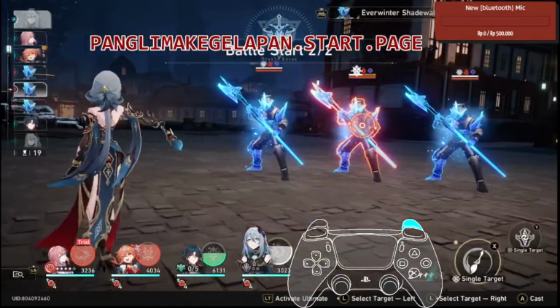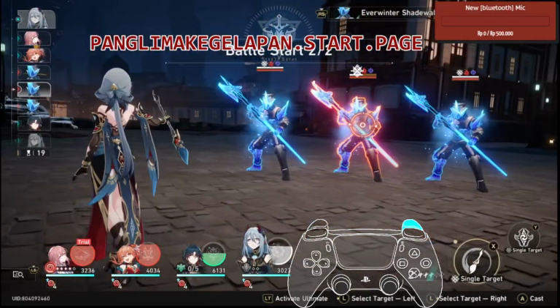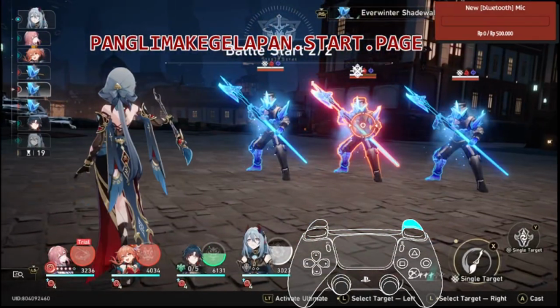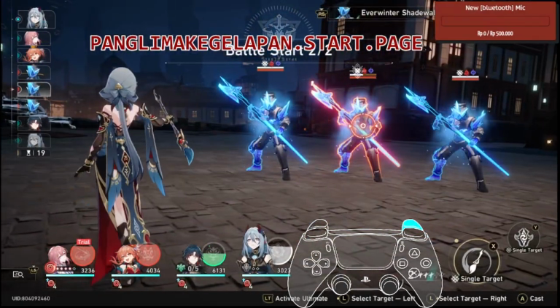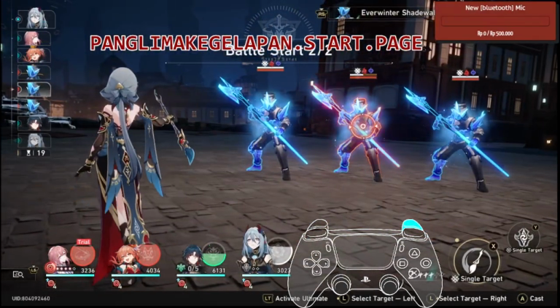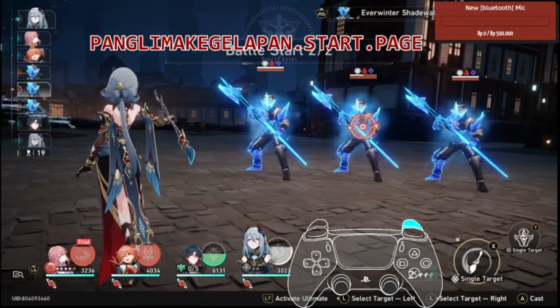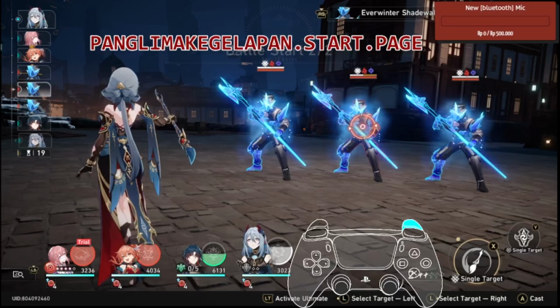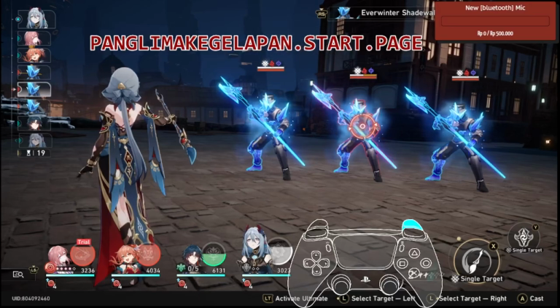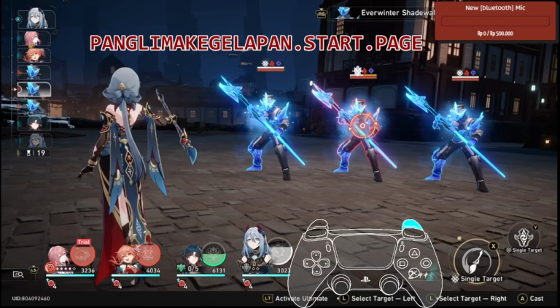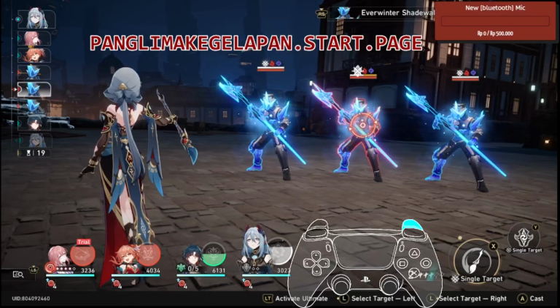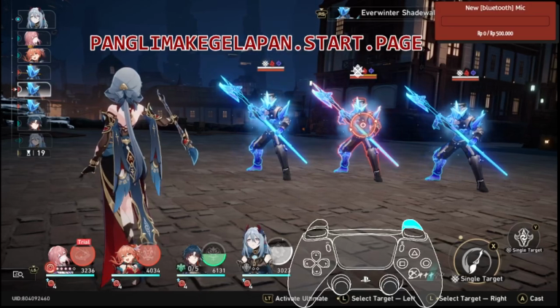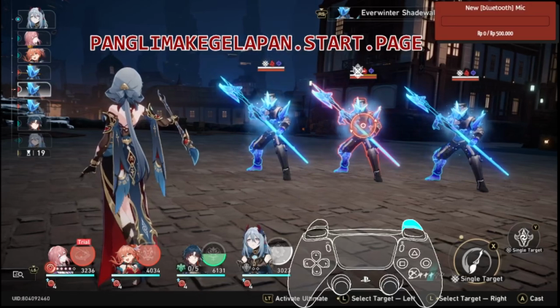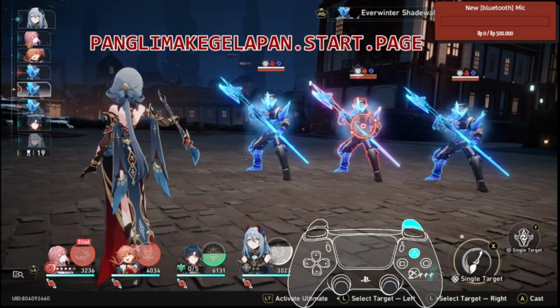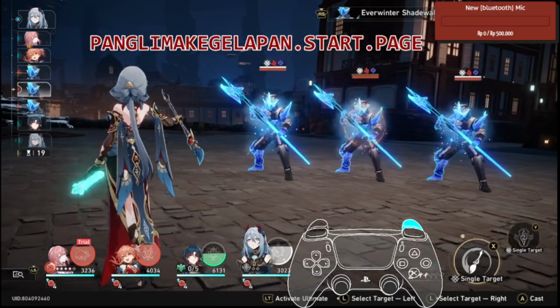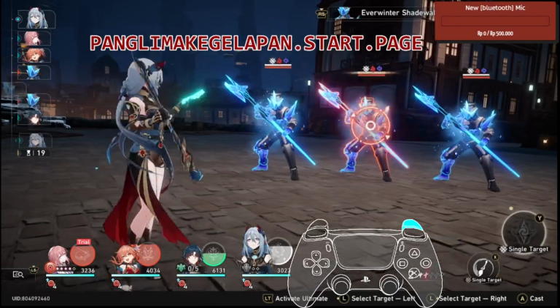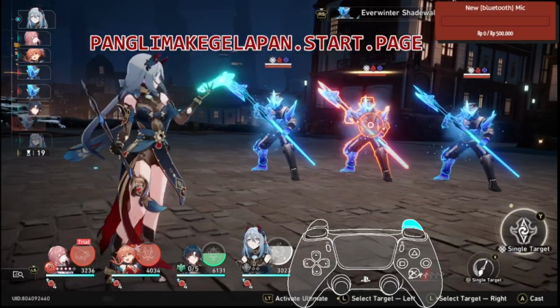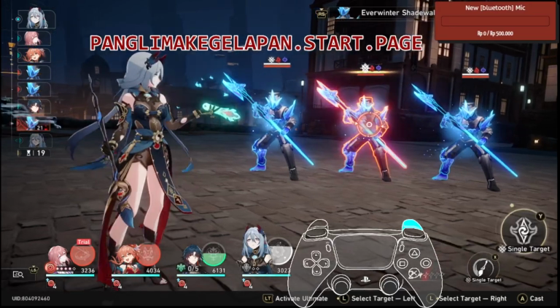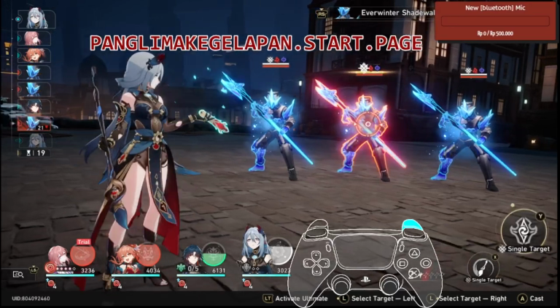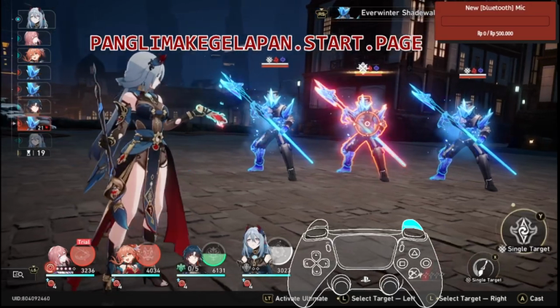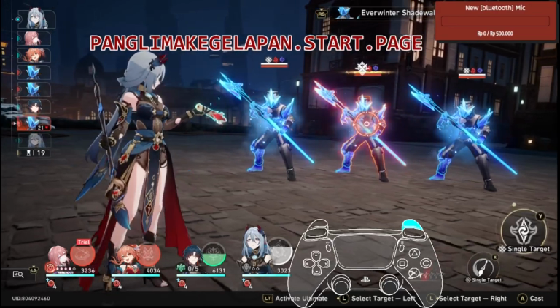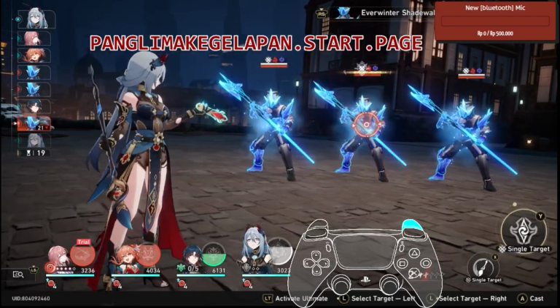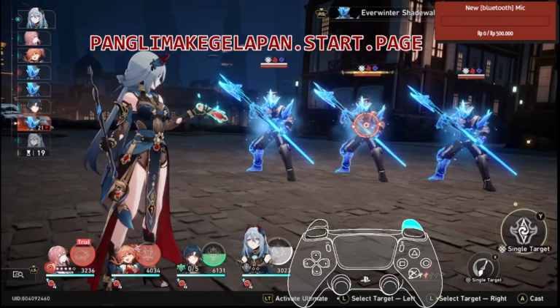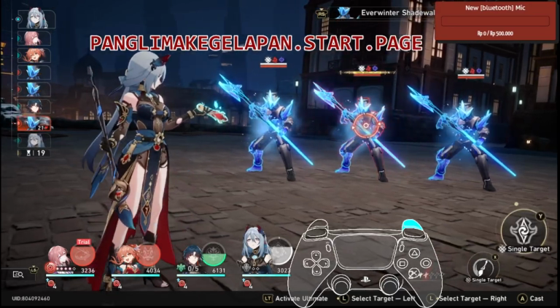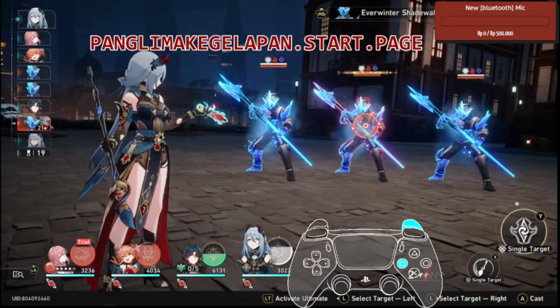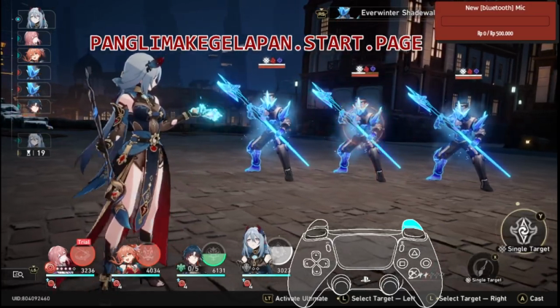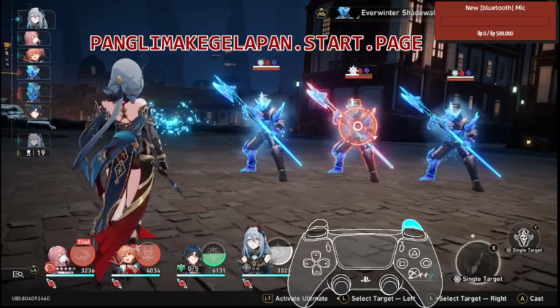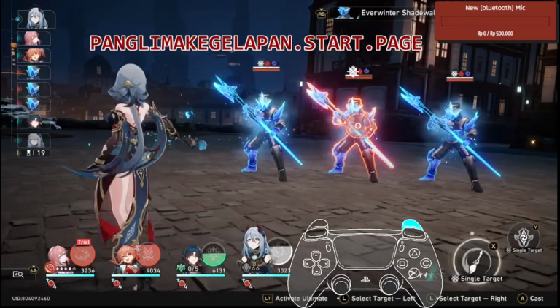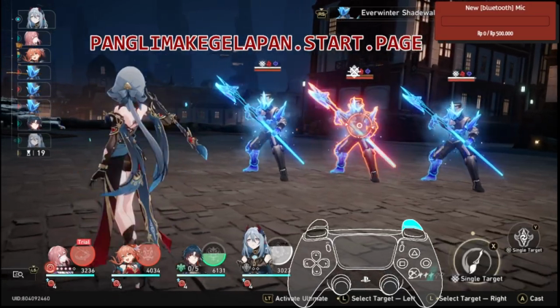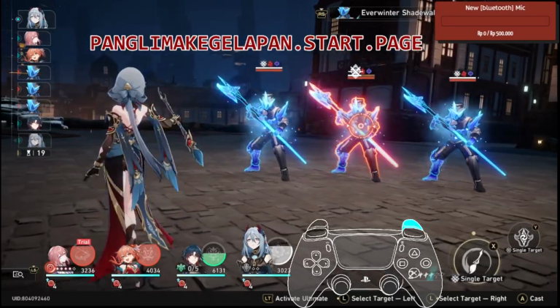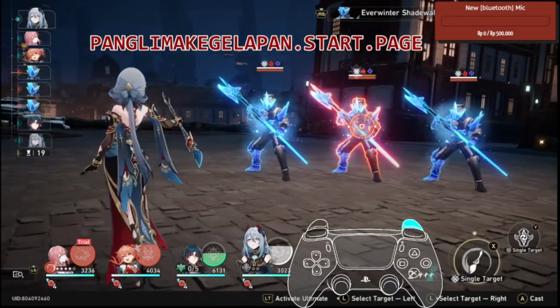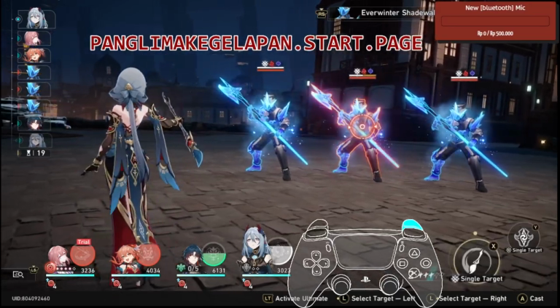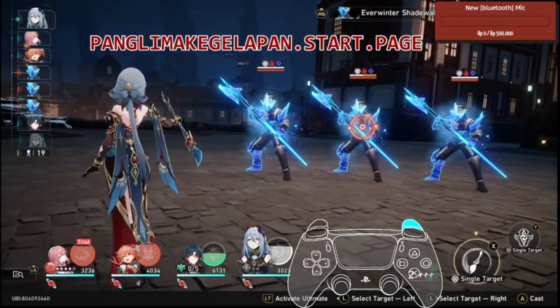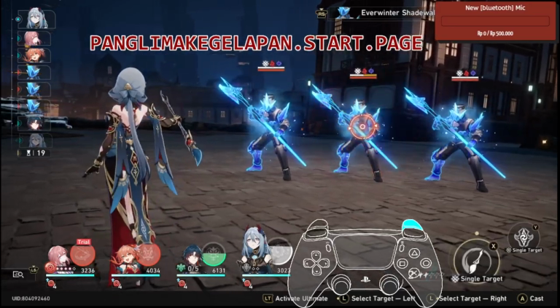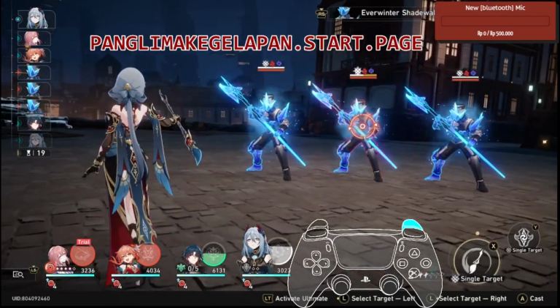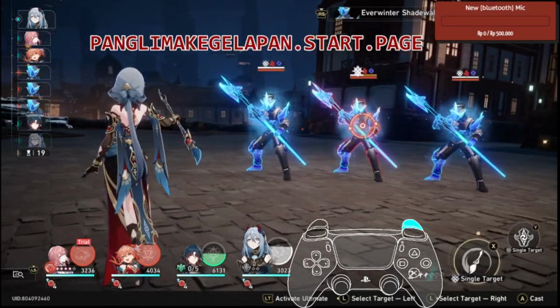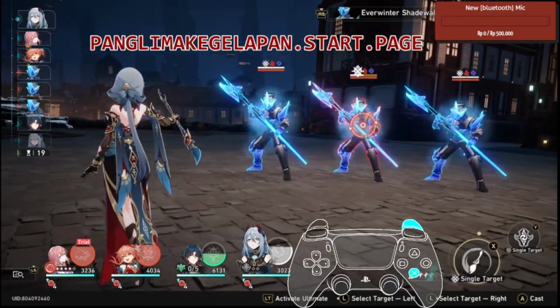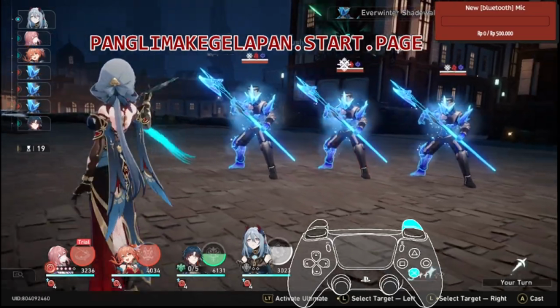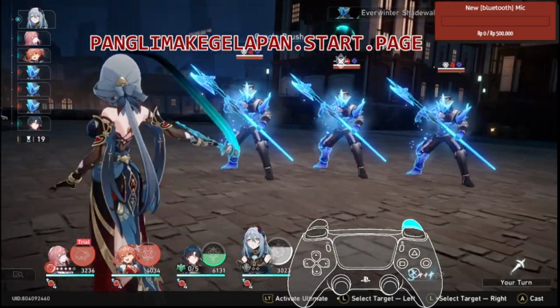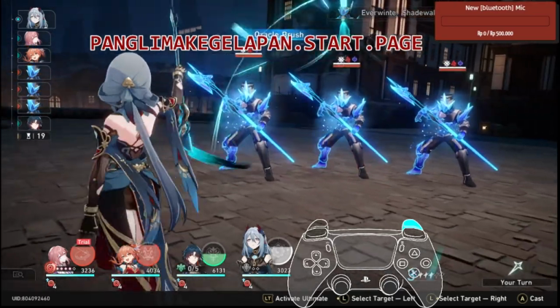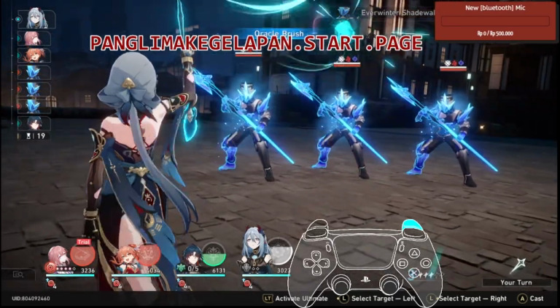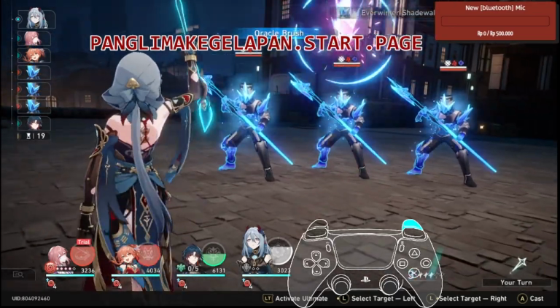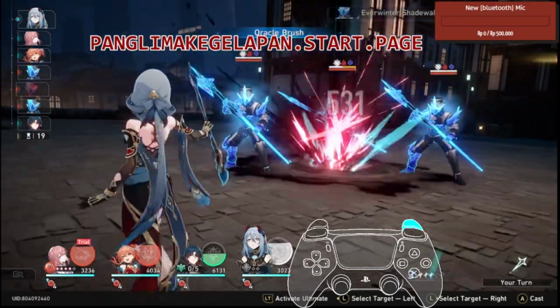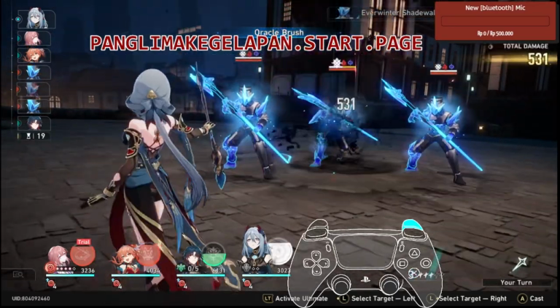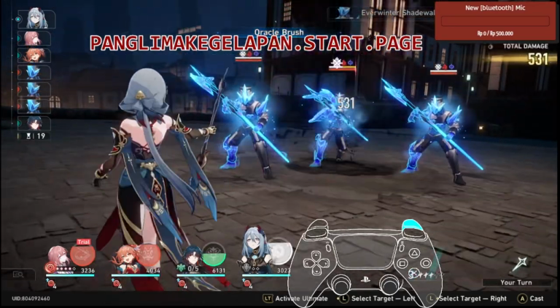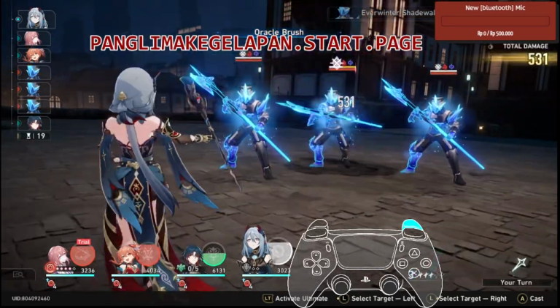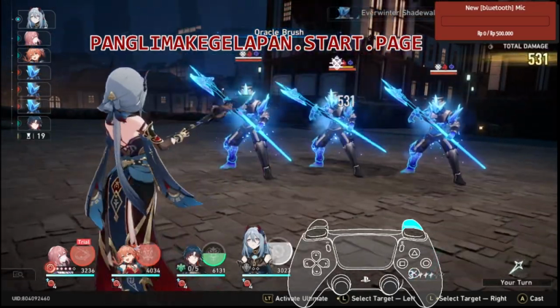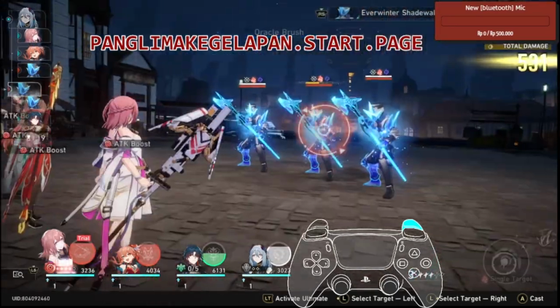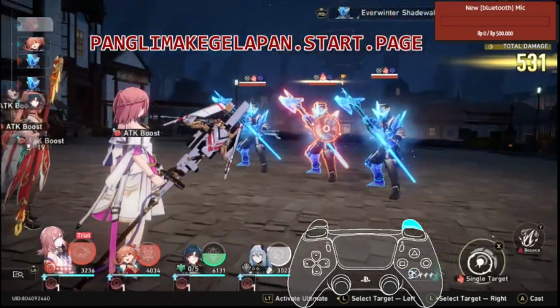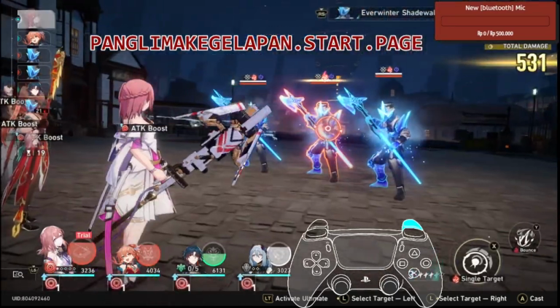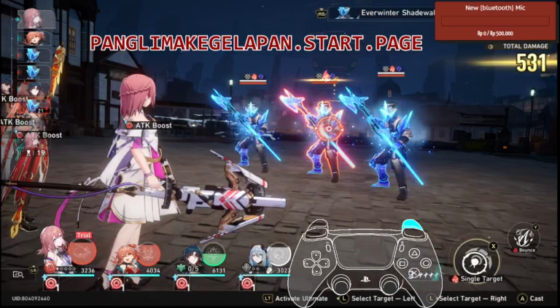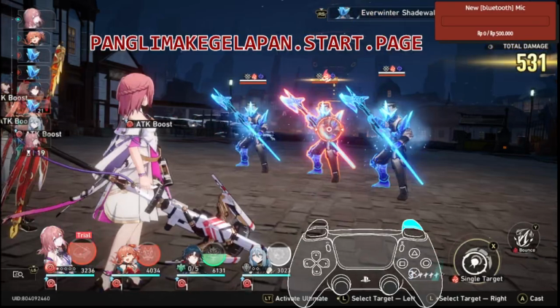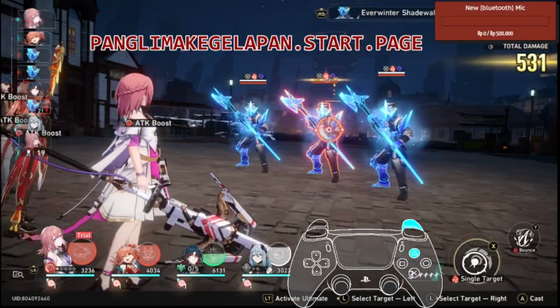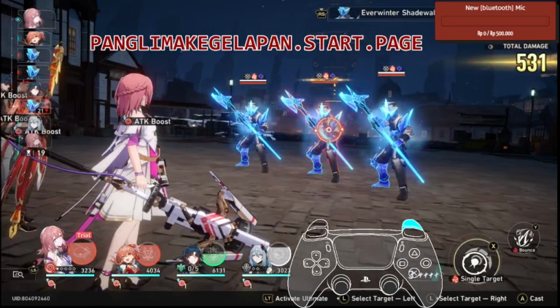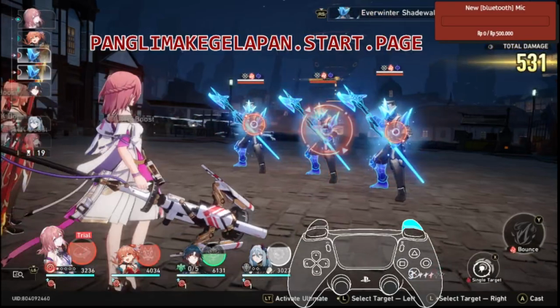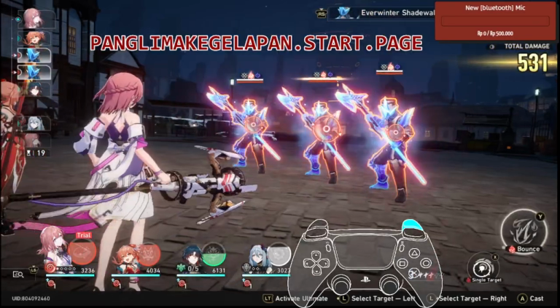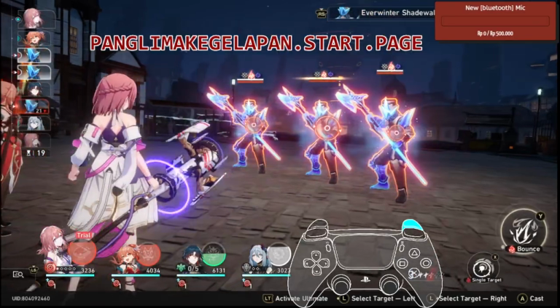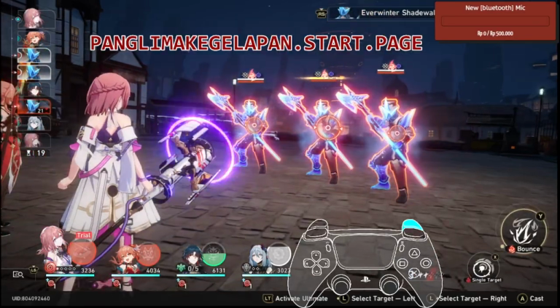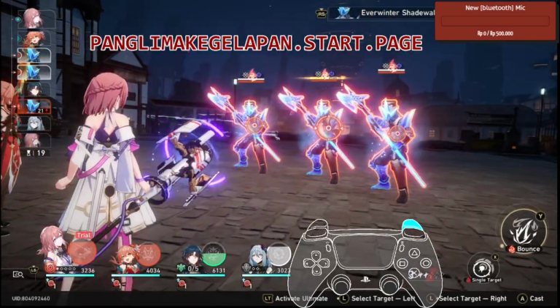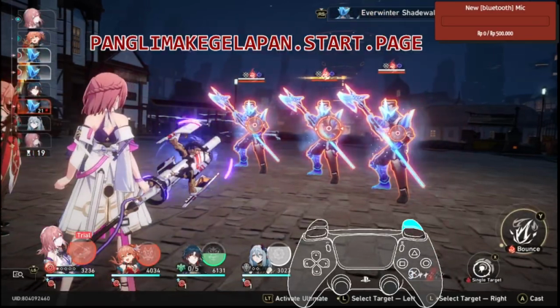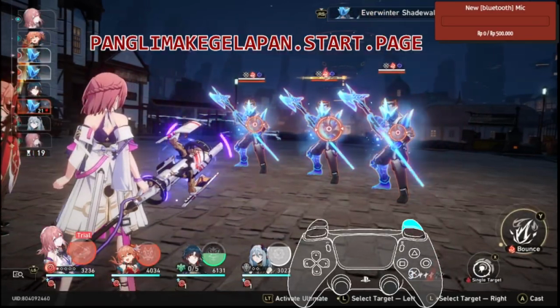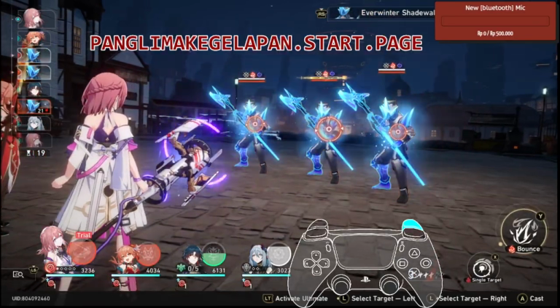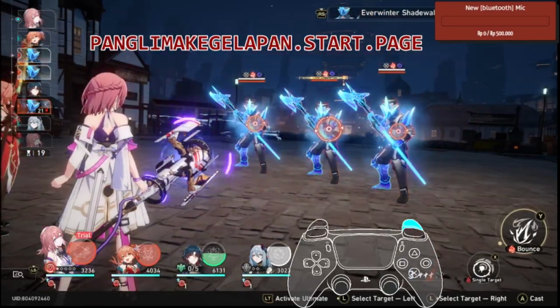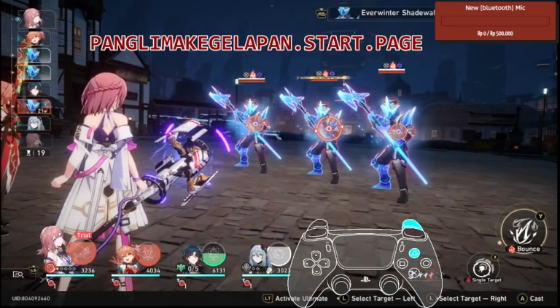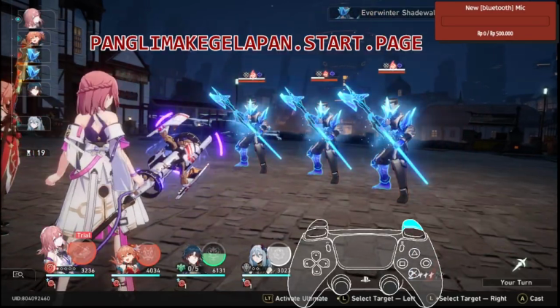So the strategy is going to be like that — break first, then attack the broken targets. Asta is especially effective at hitting multiple broken enemies at once.